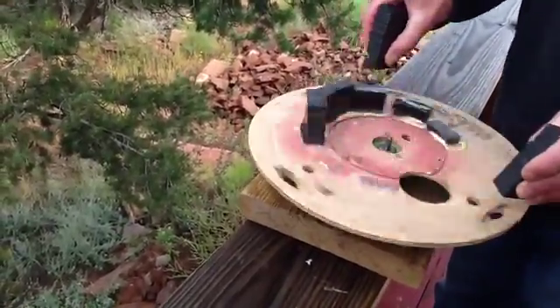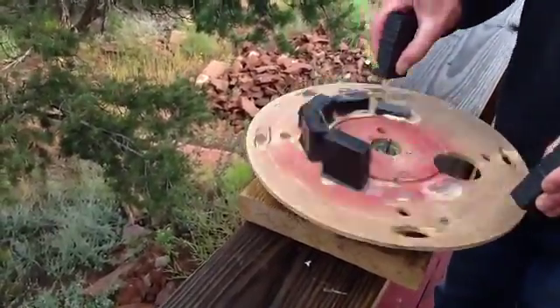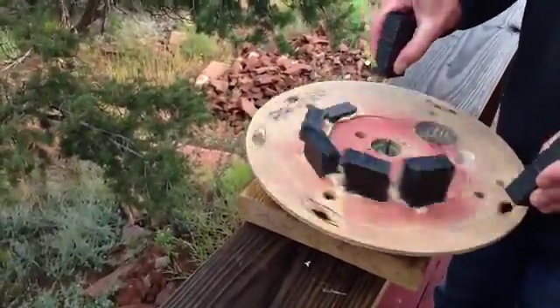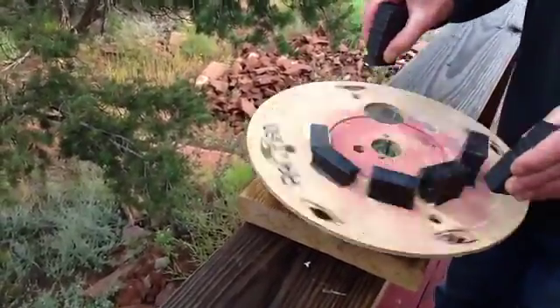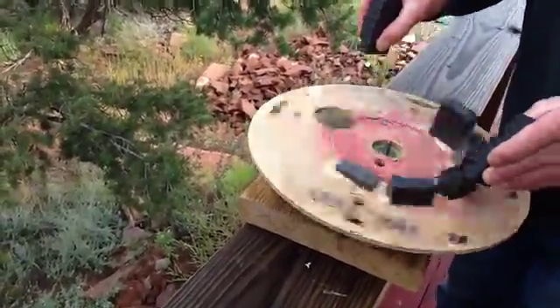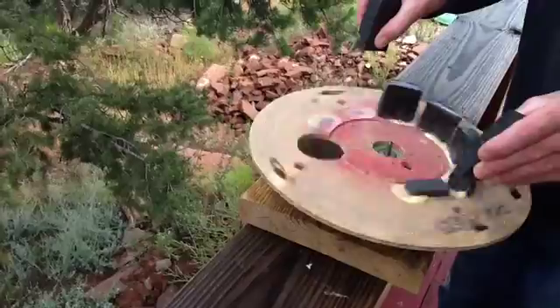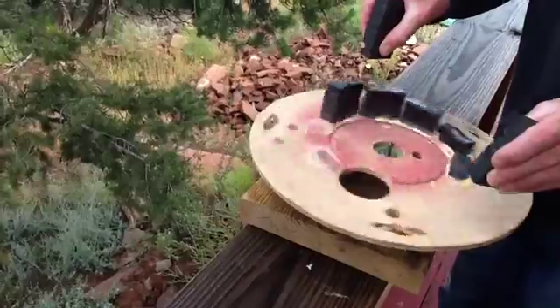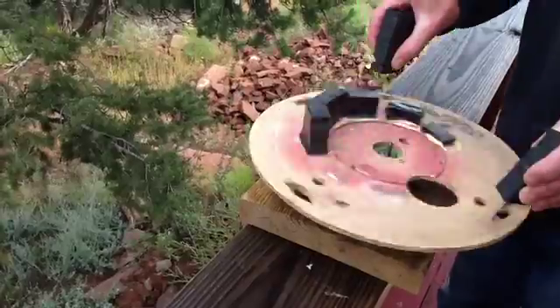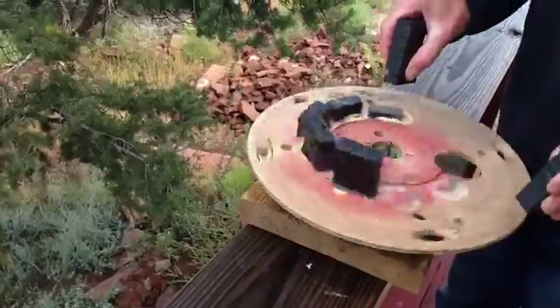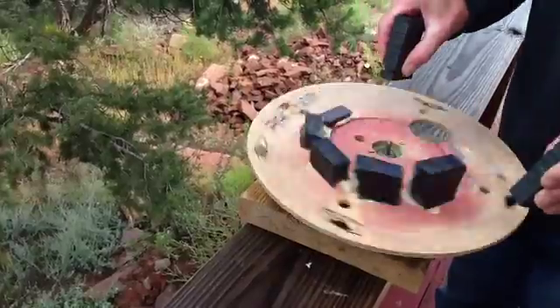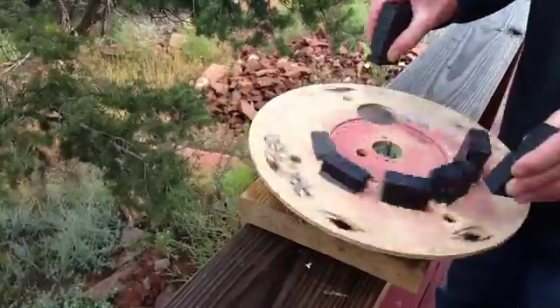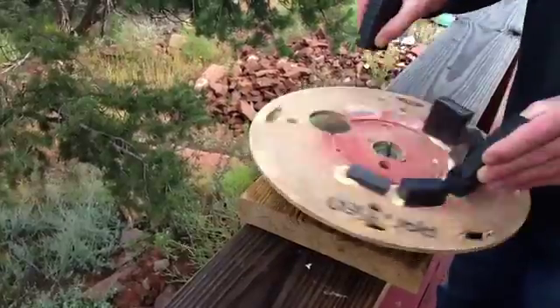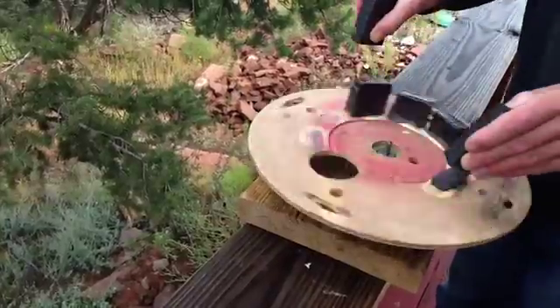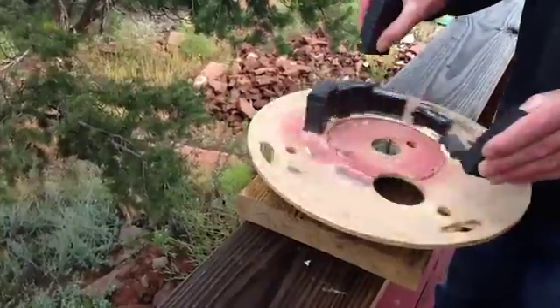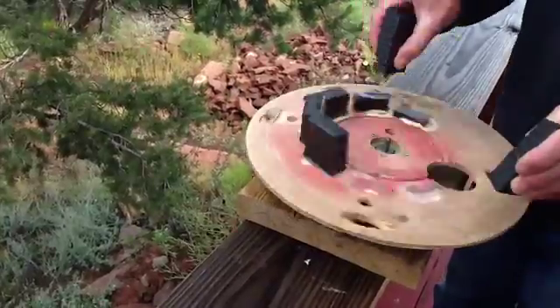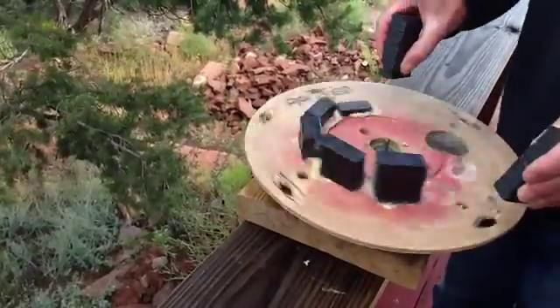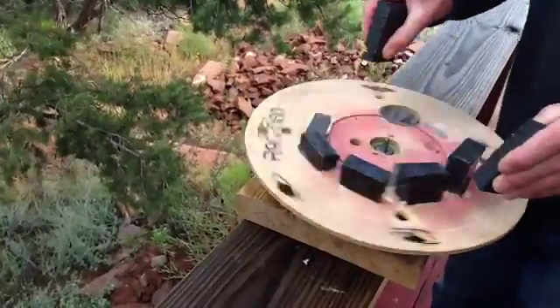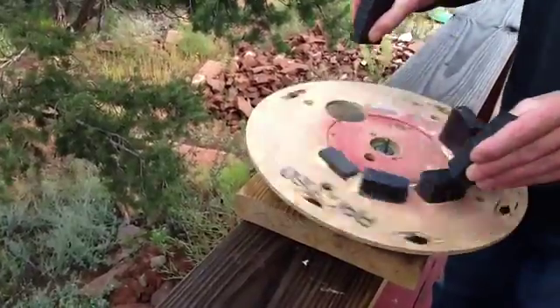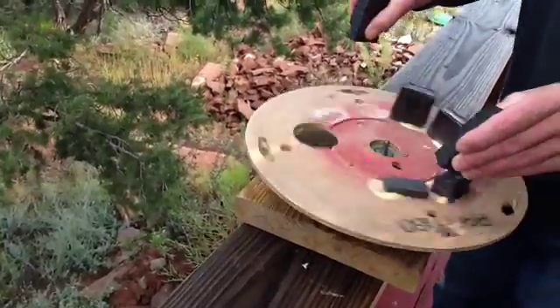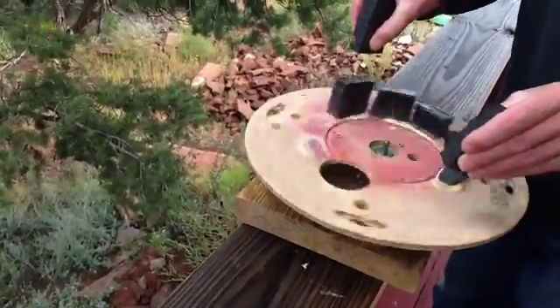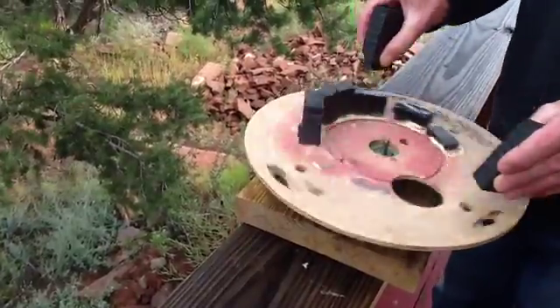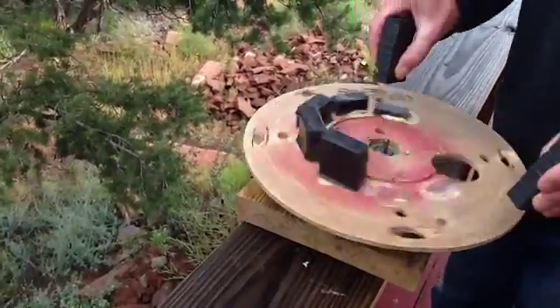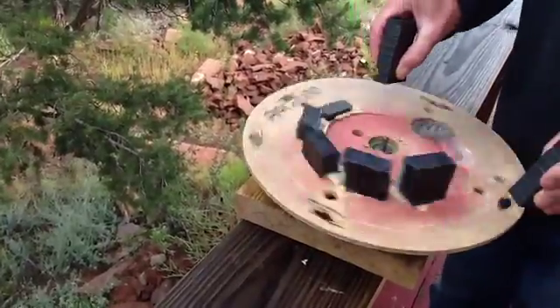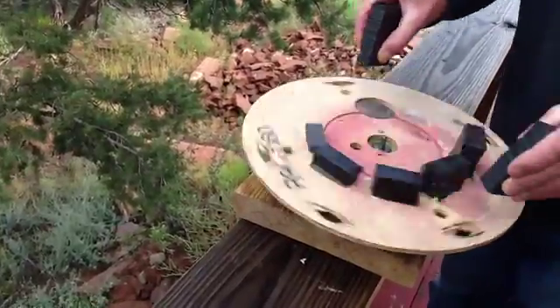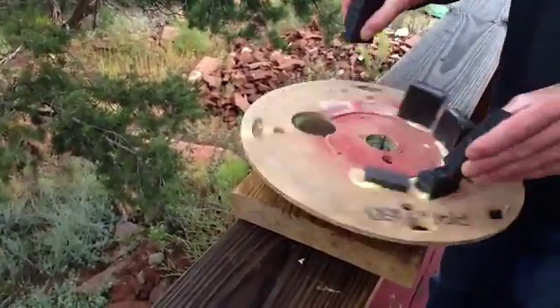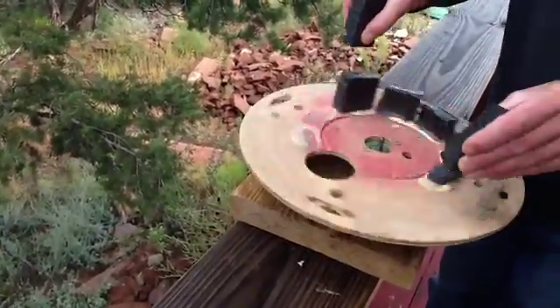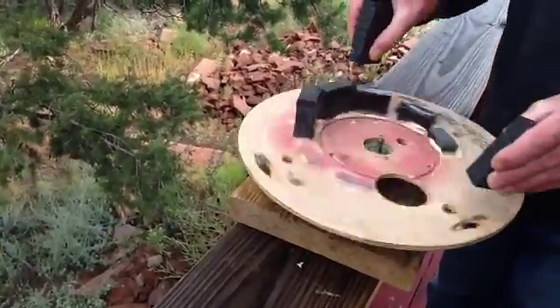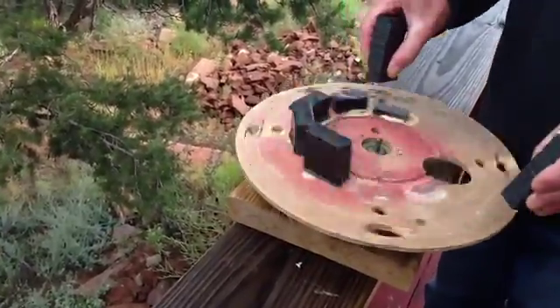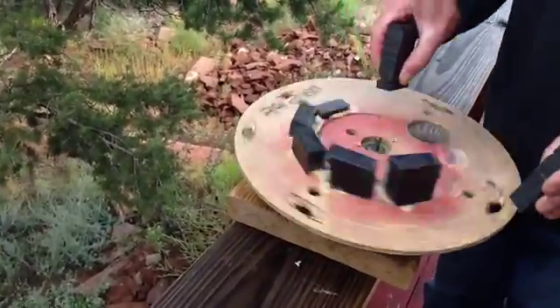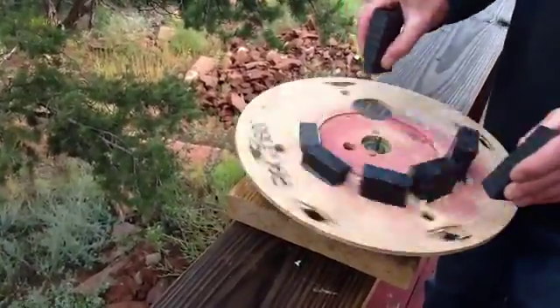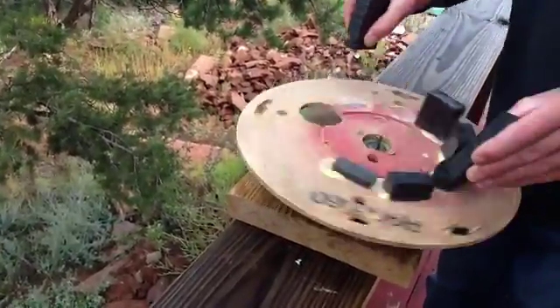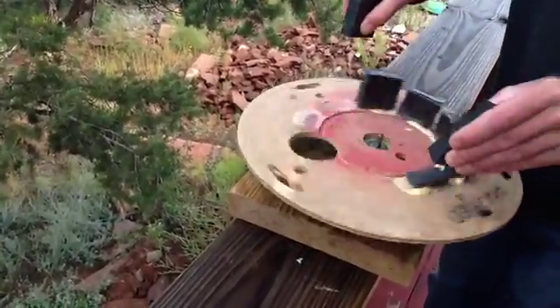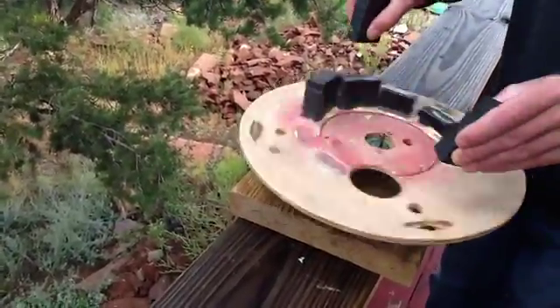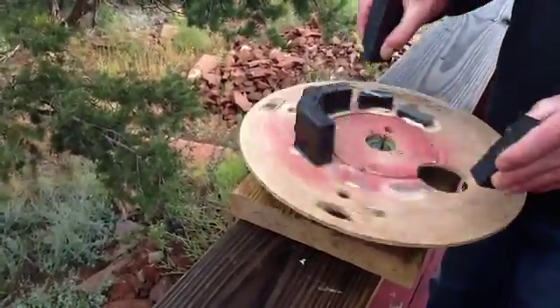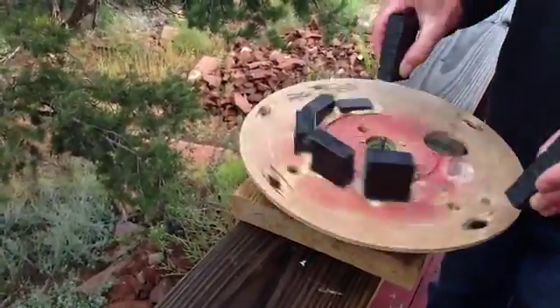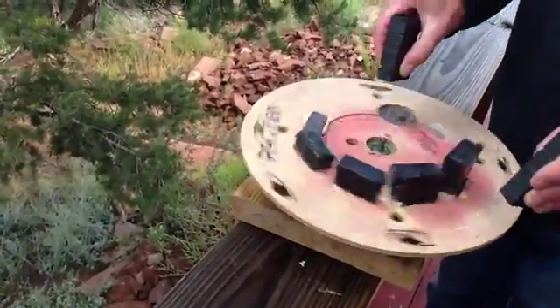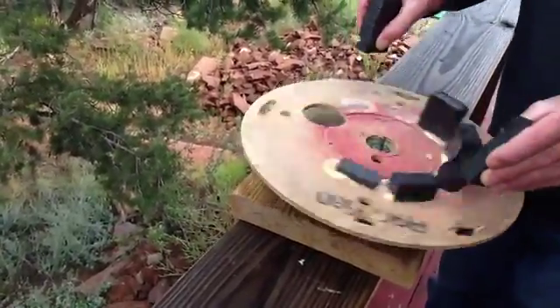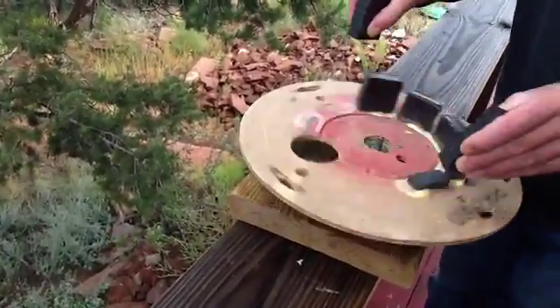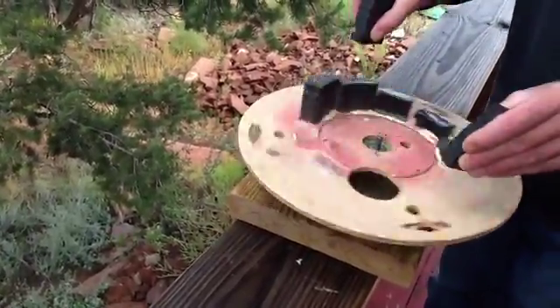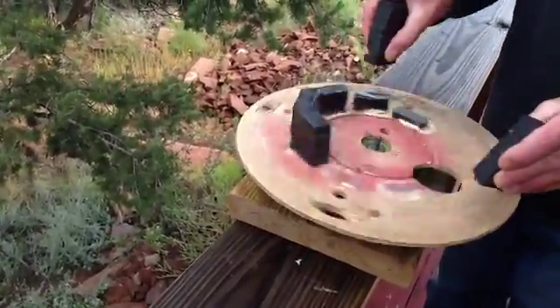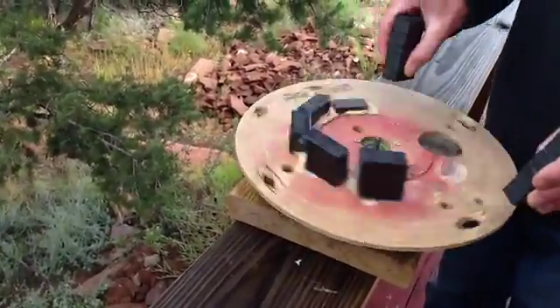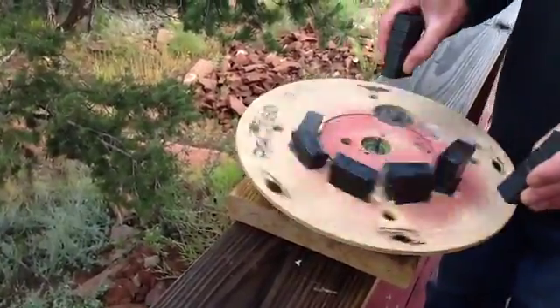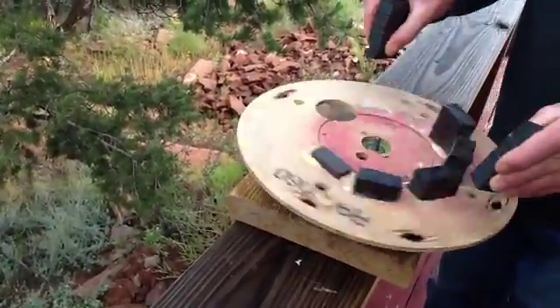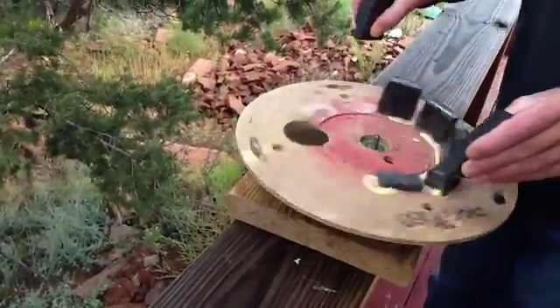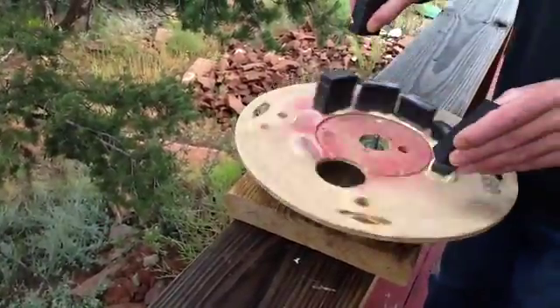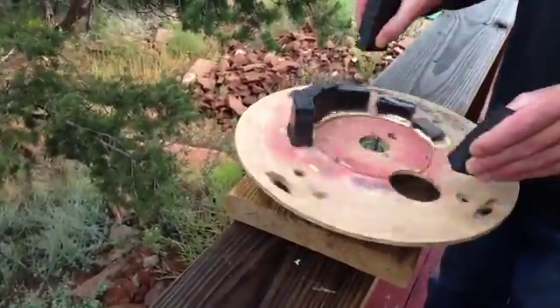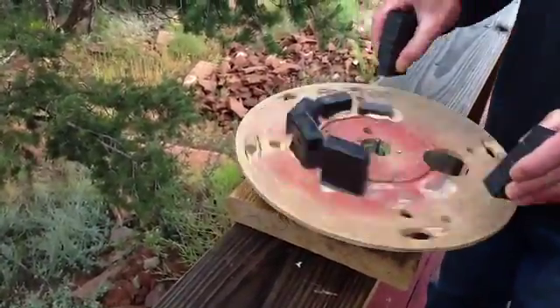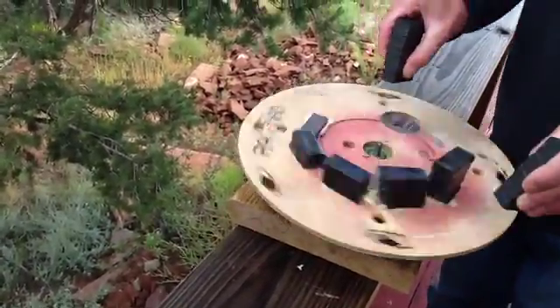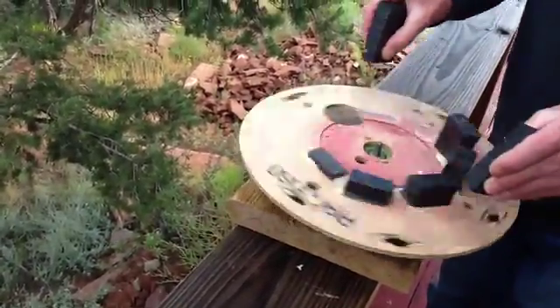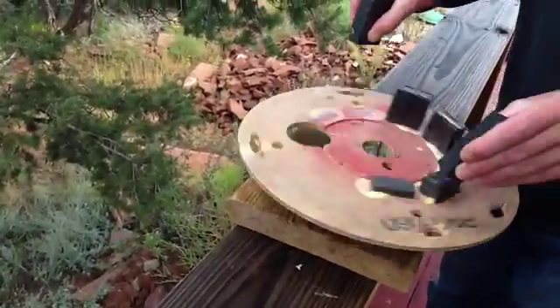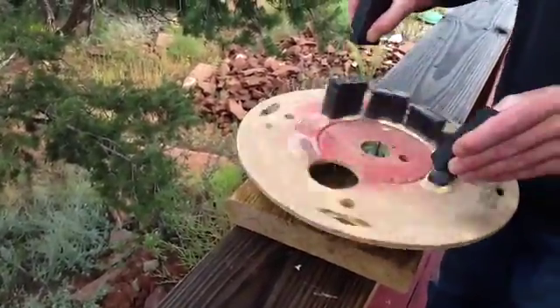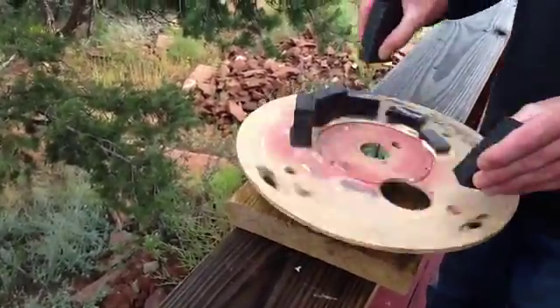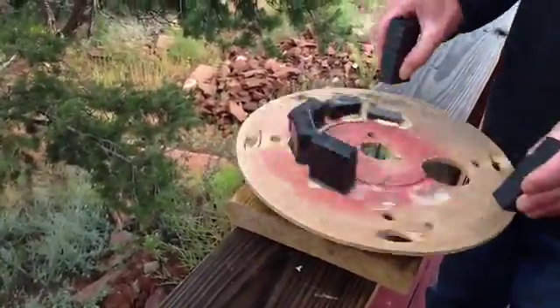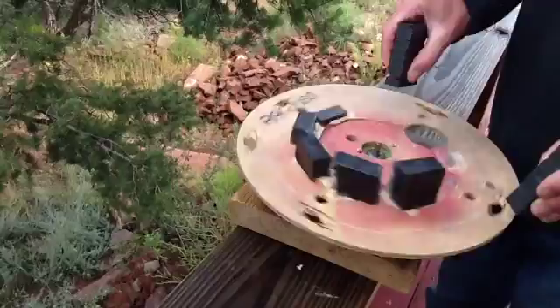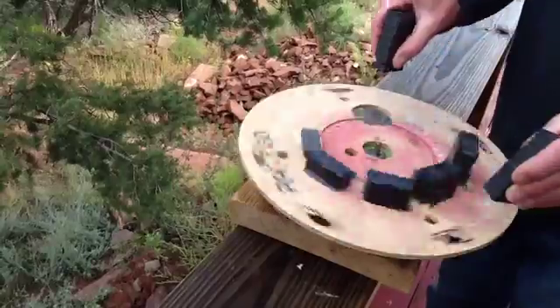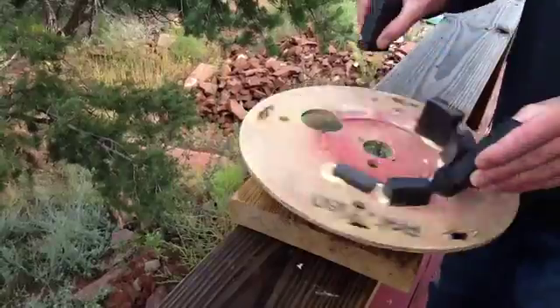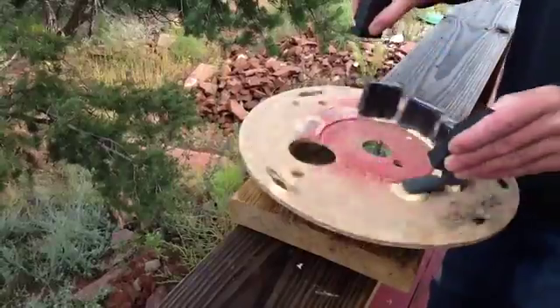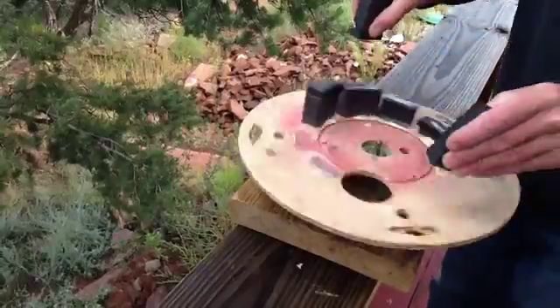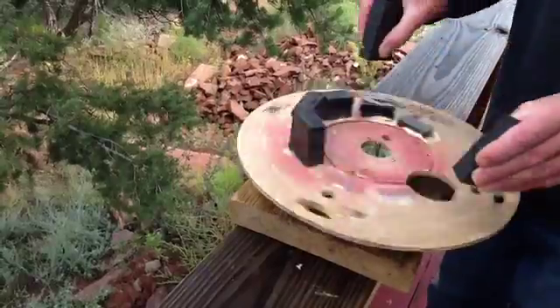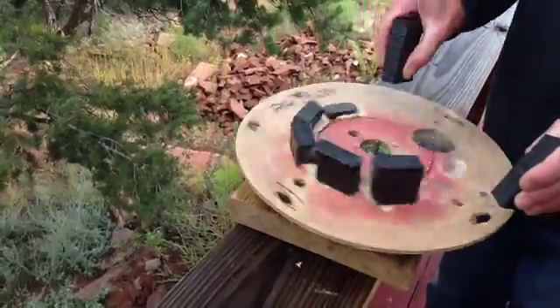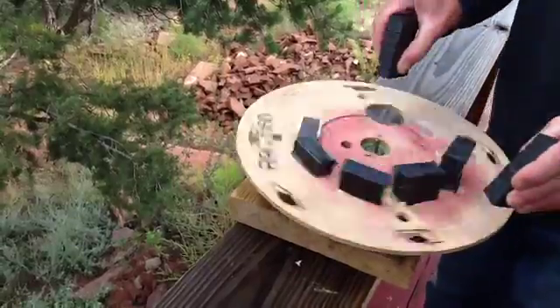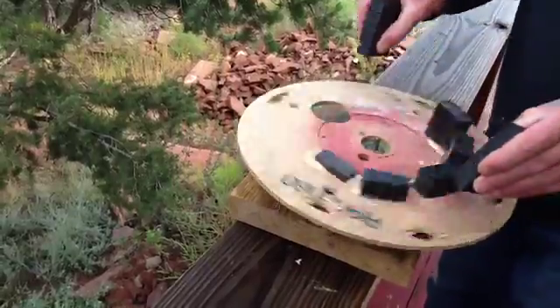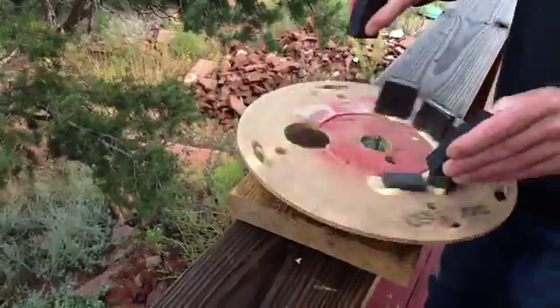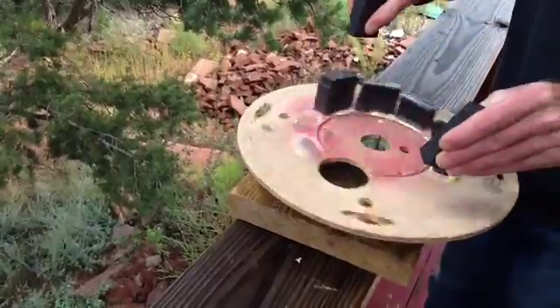So if I manage to rig up something that actually makes this work, I will definitely post it. Thanks for watching.